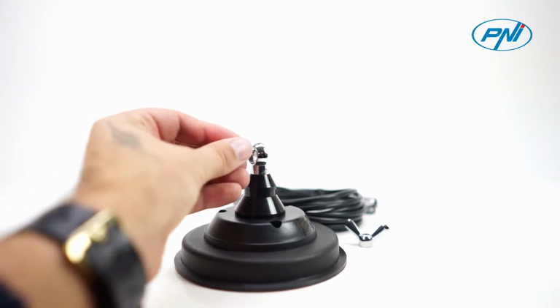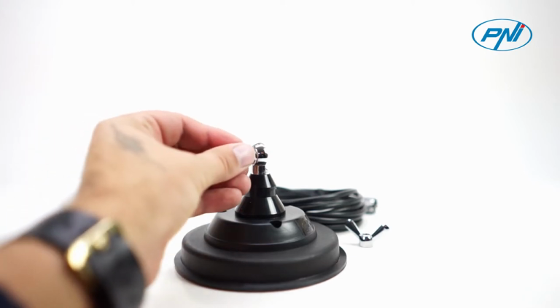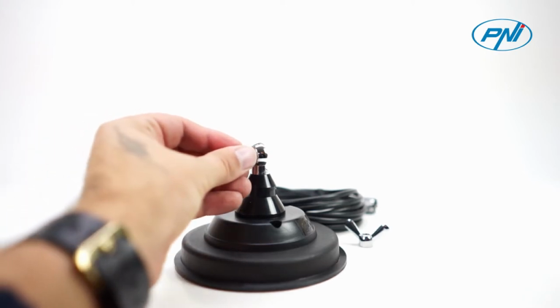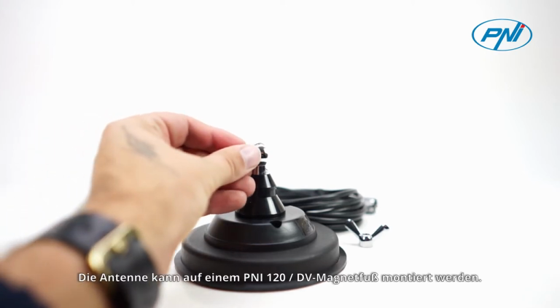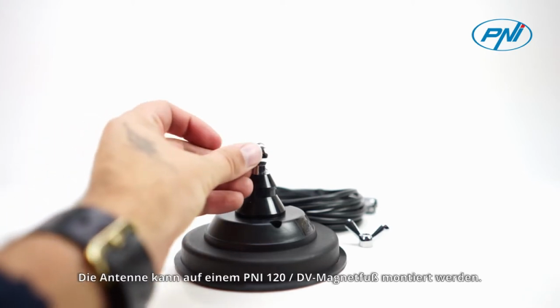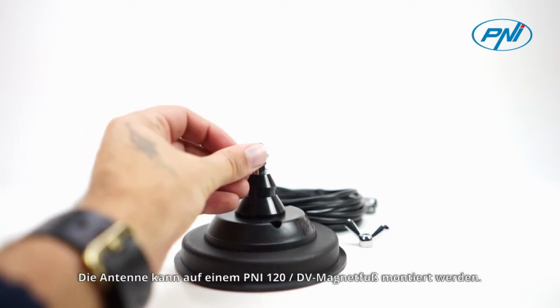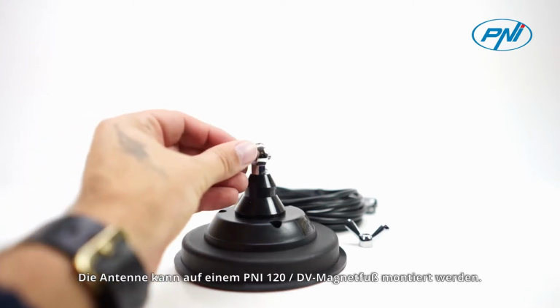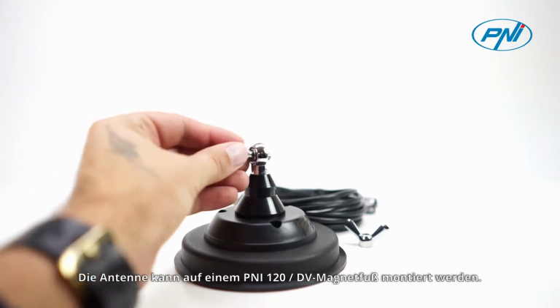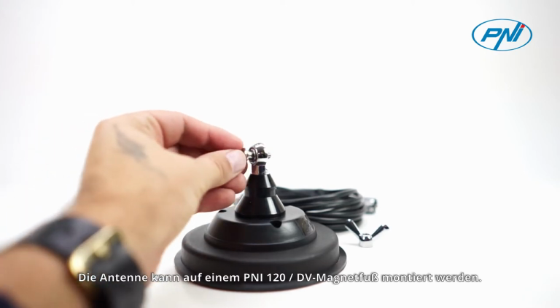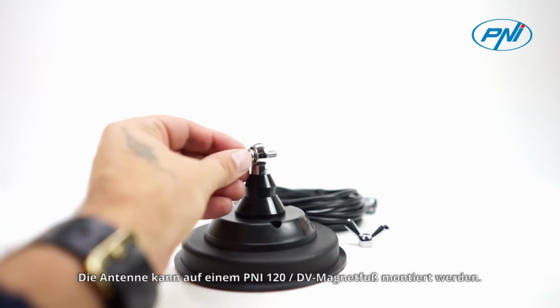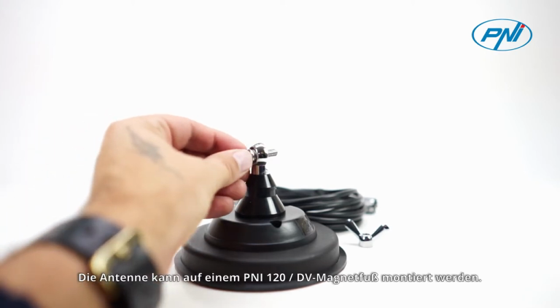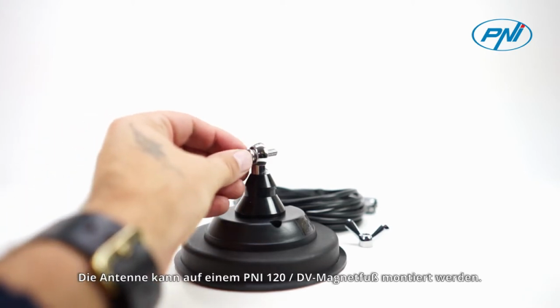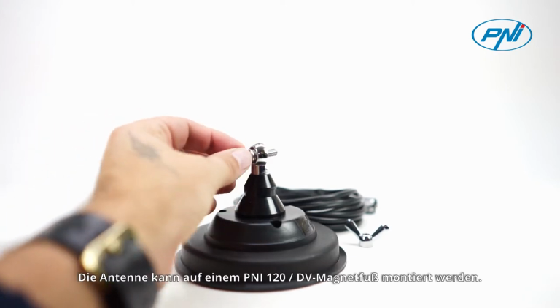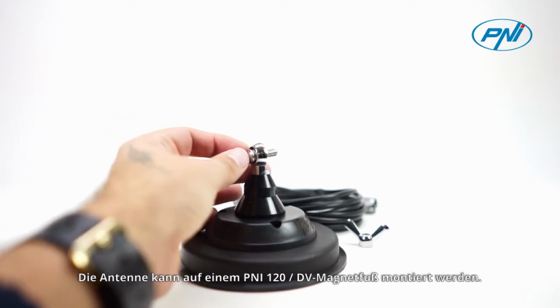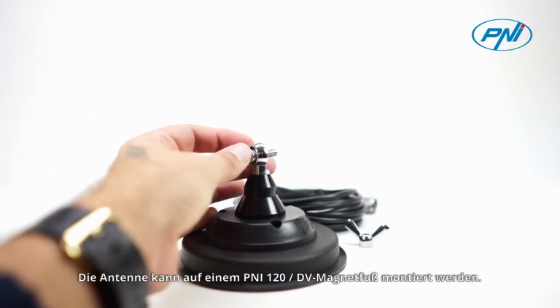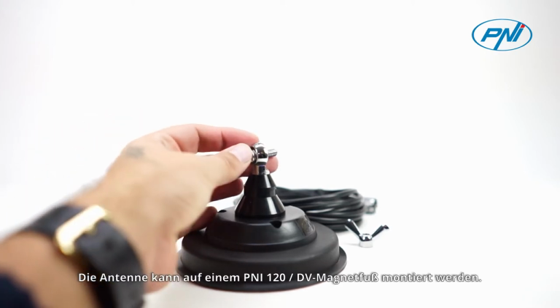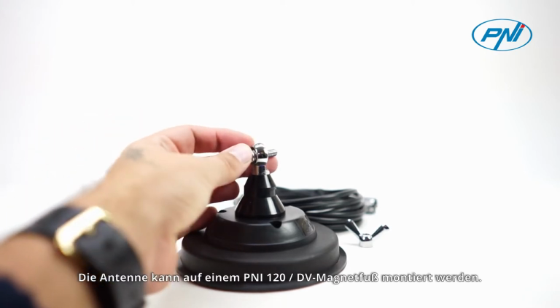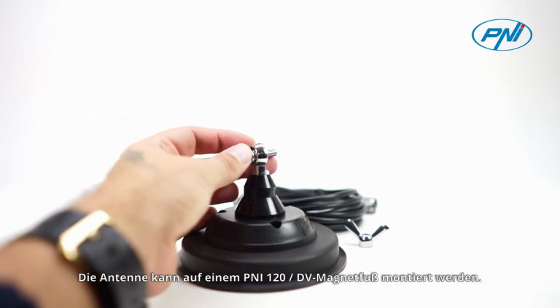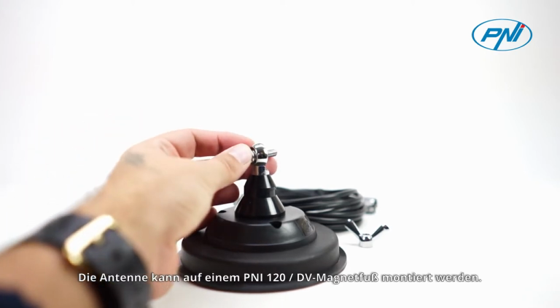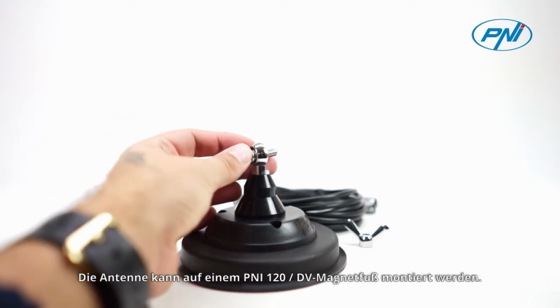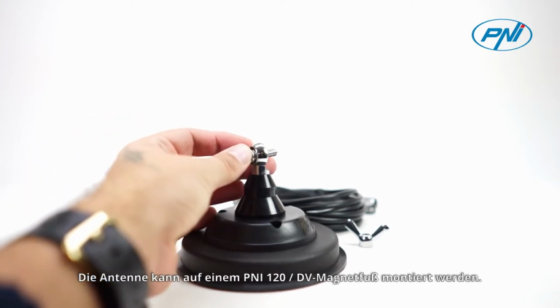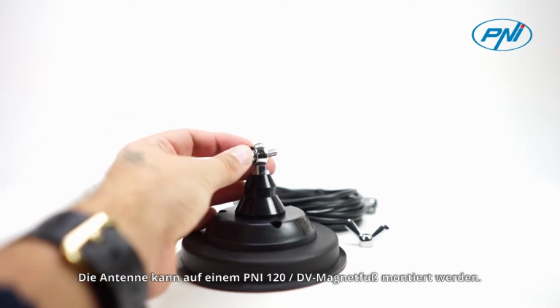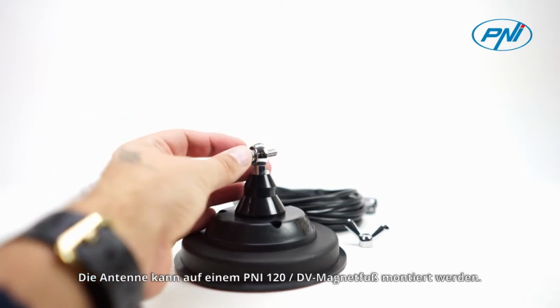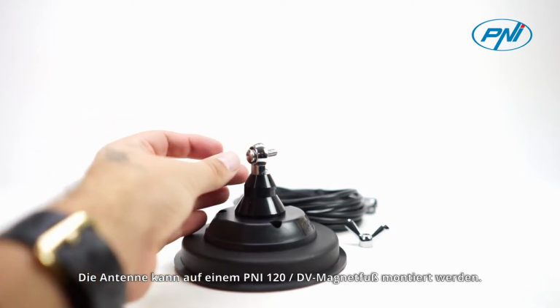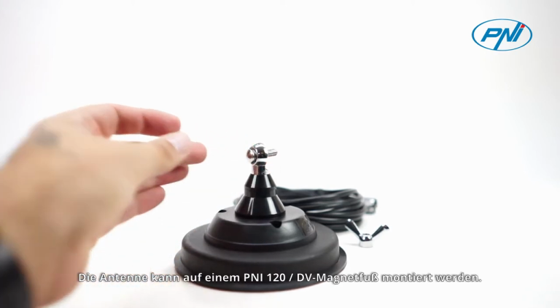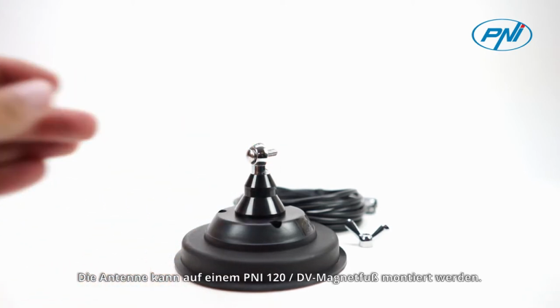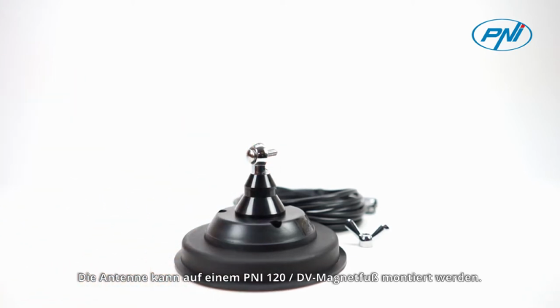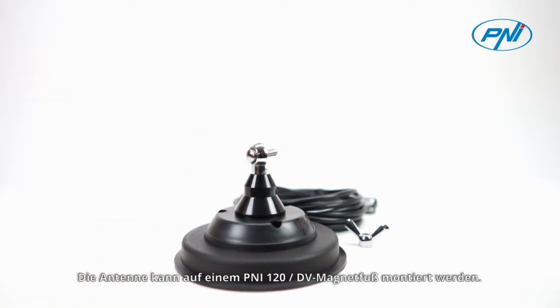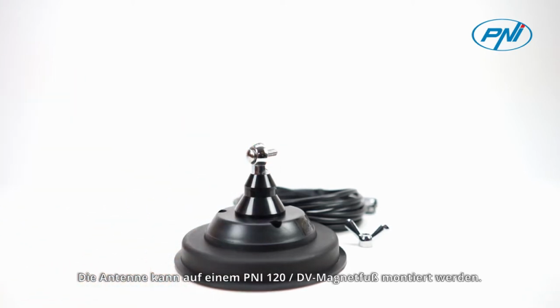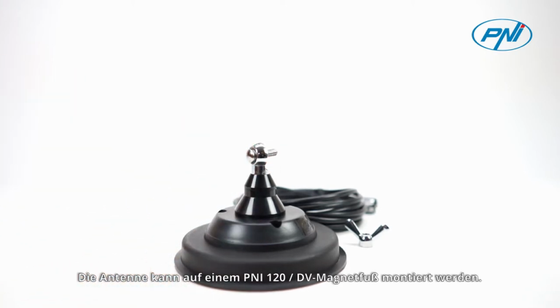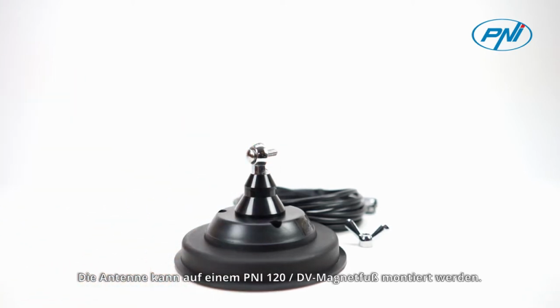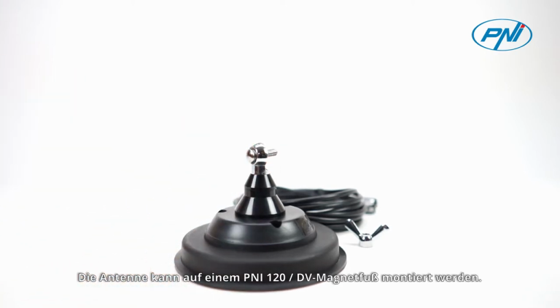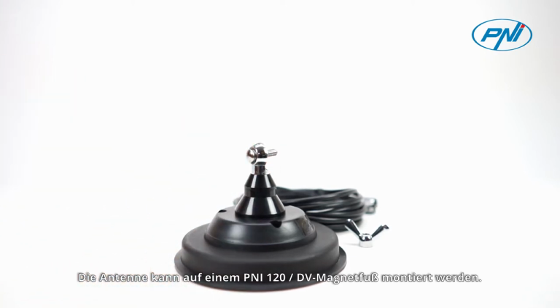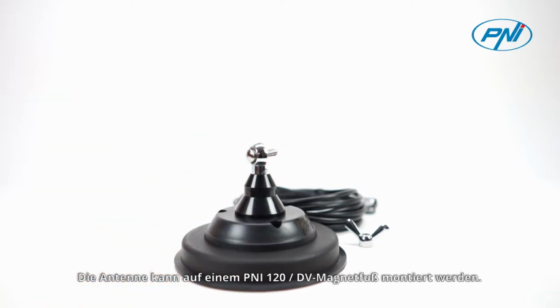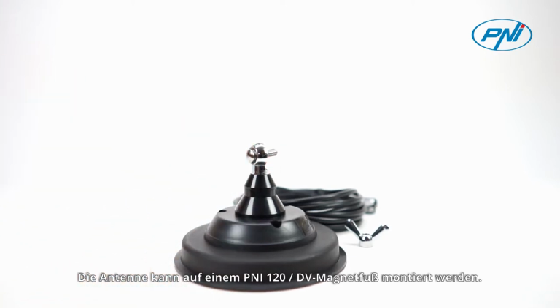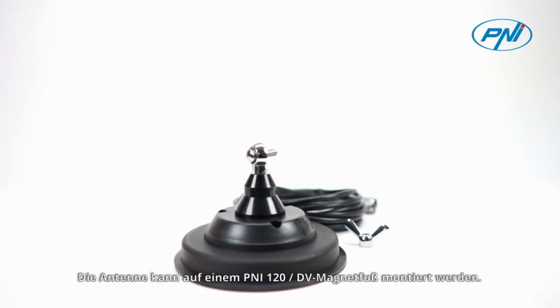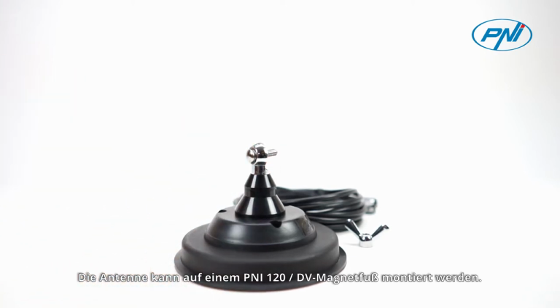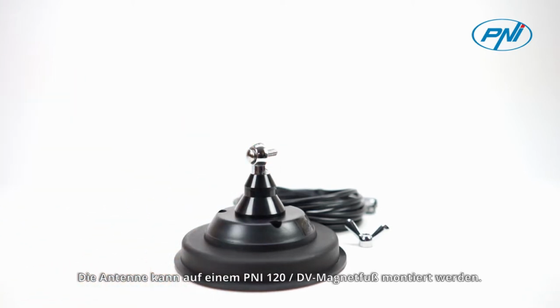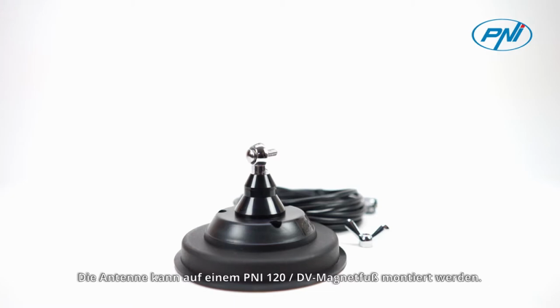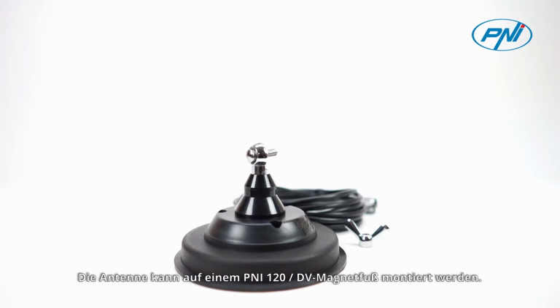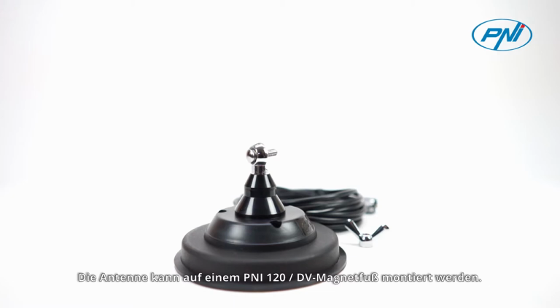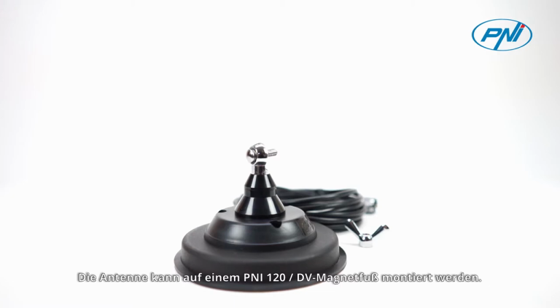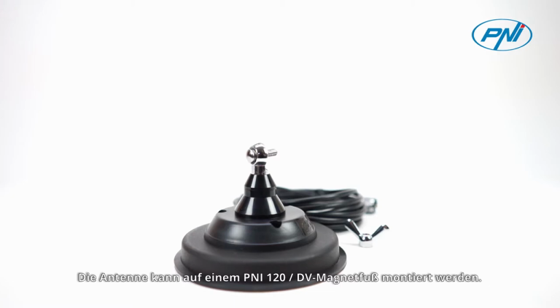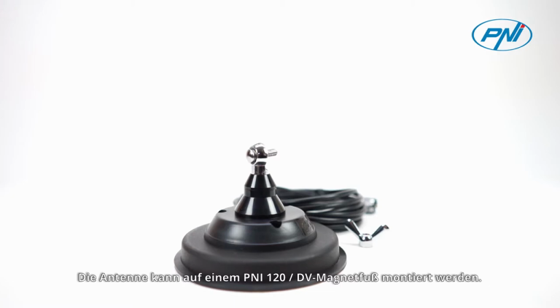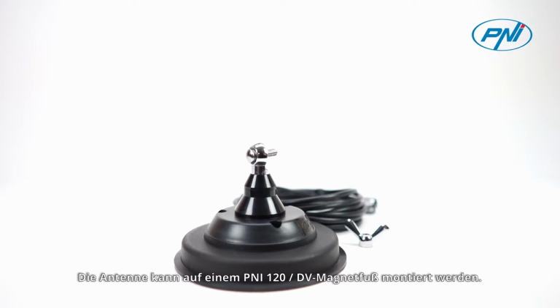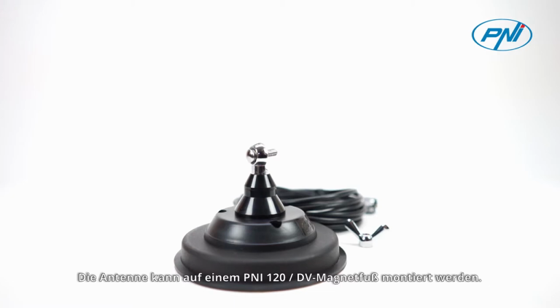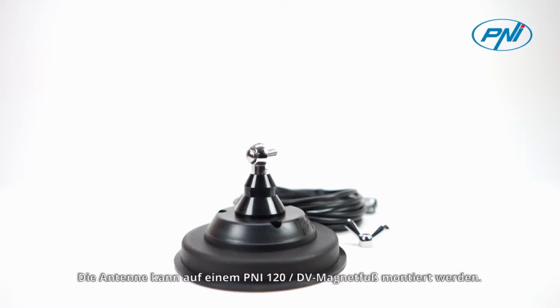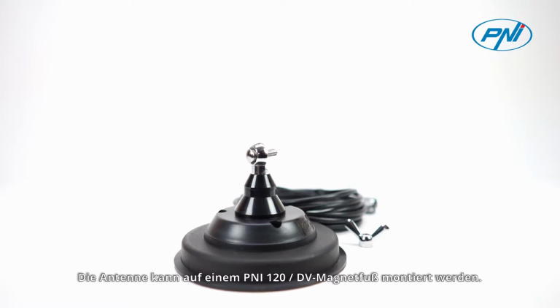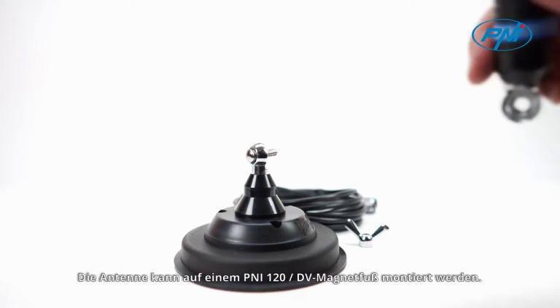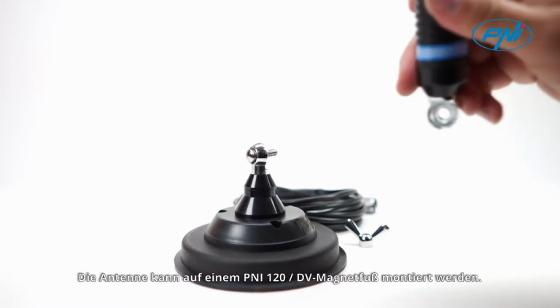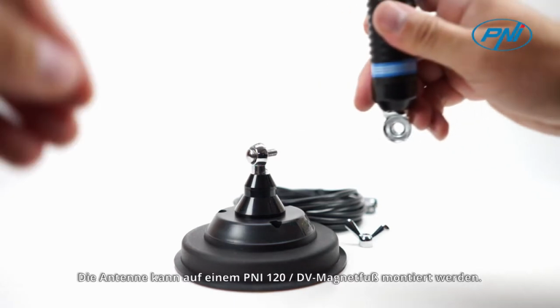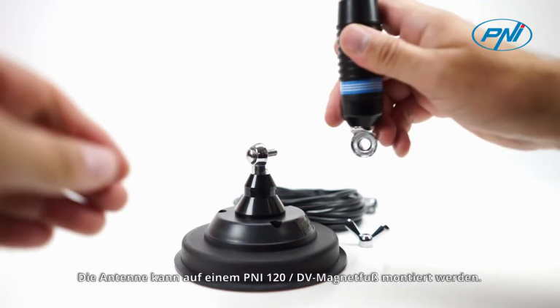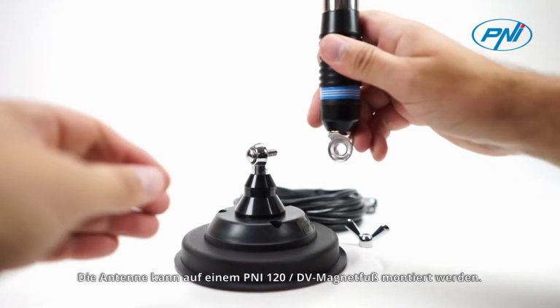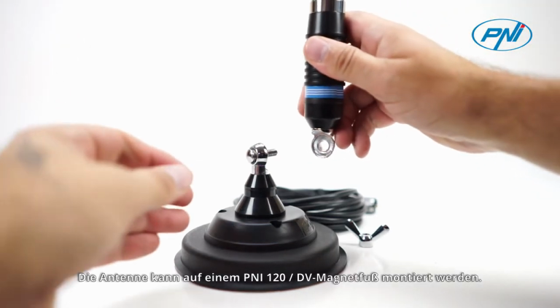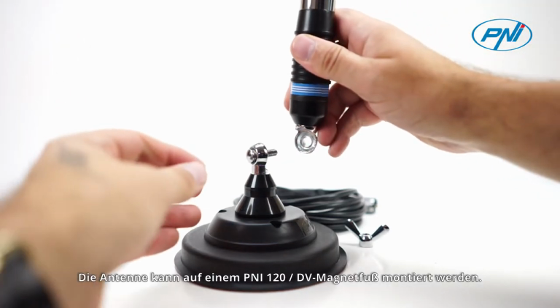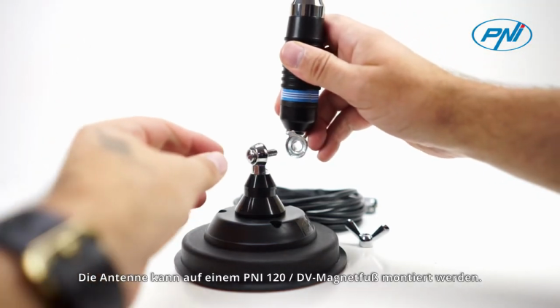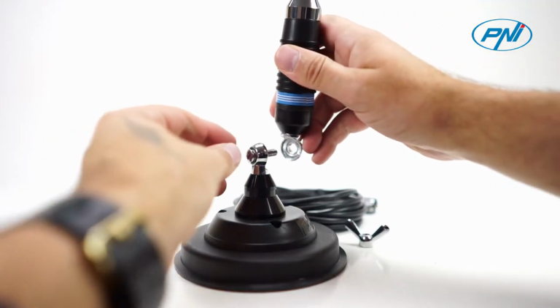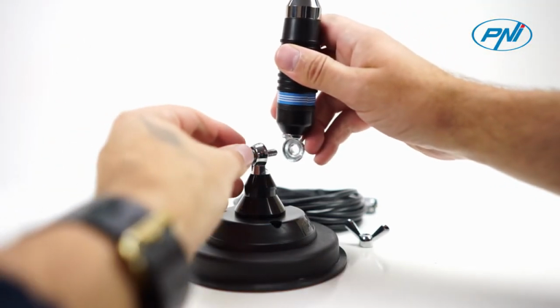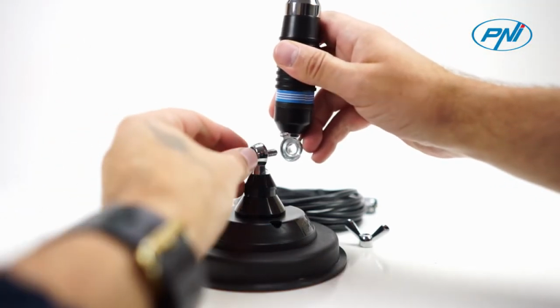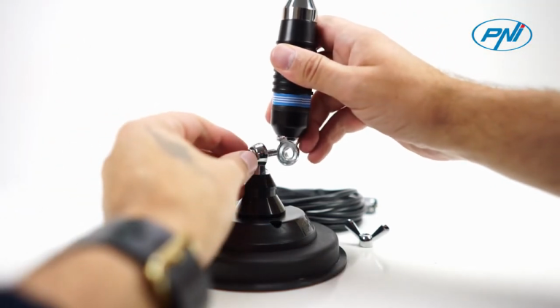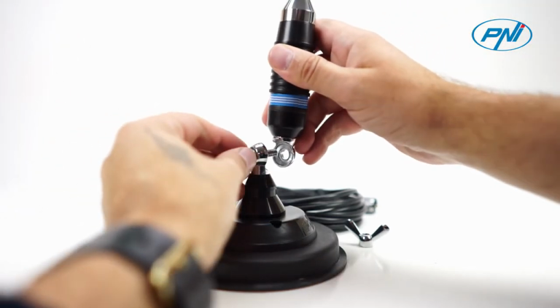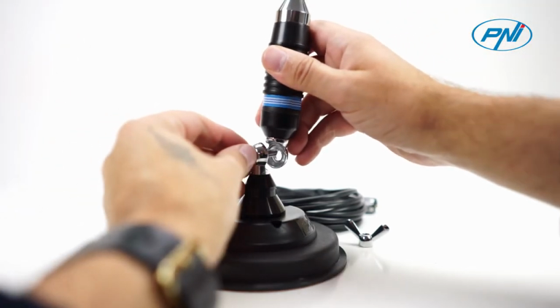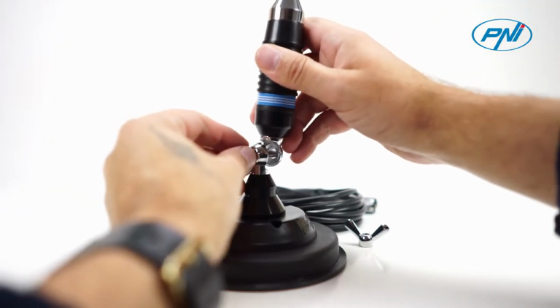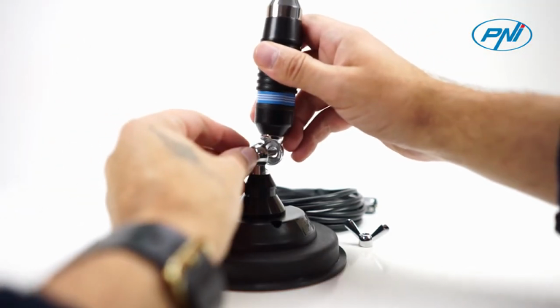The antenna can be mounted on a PNI-120 DV magnetic base.